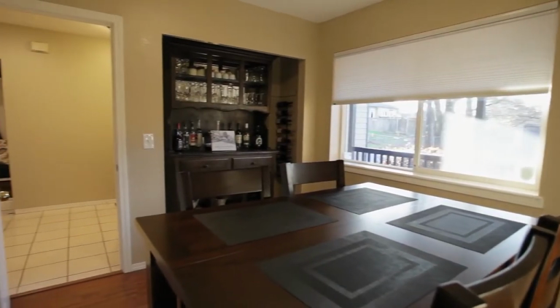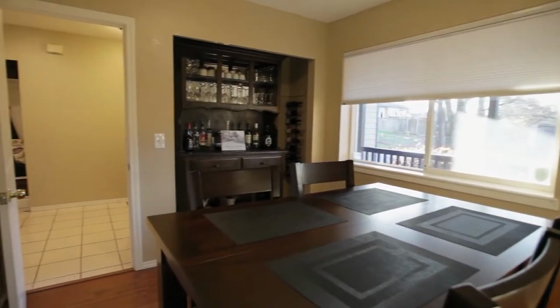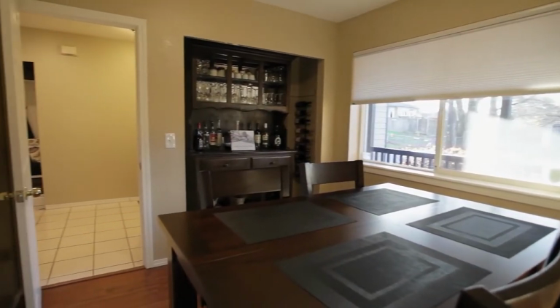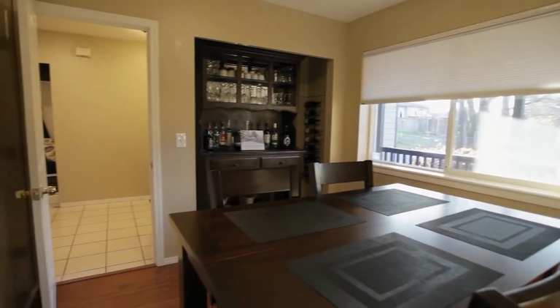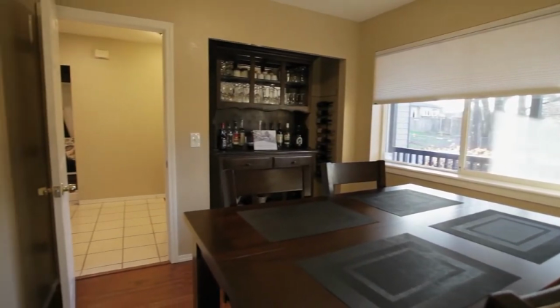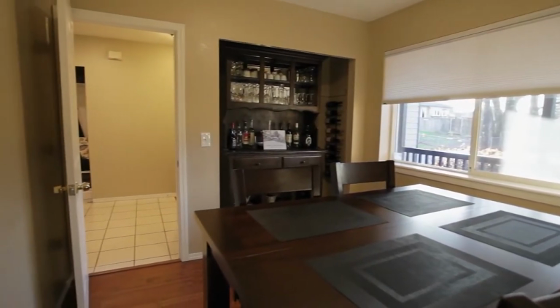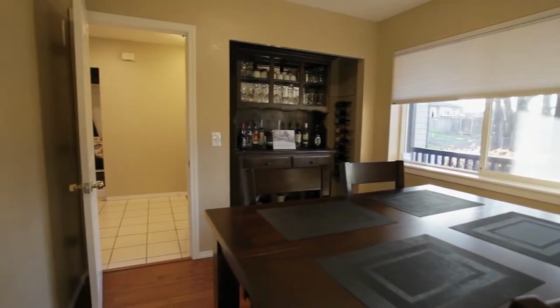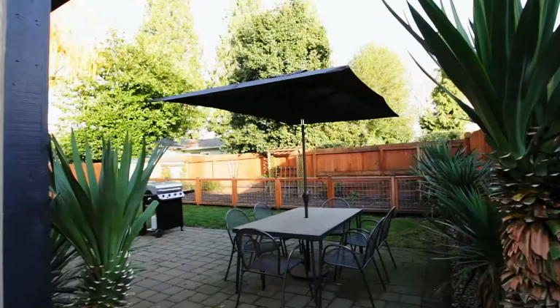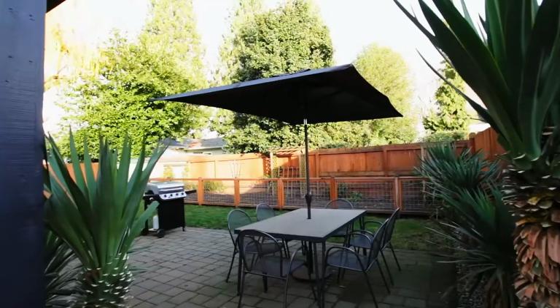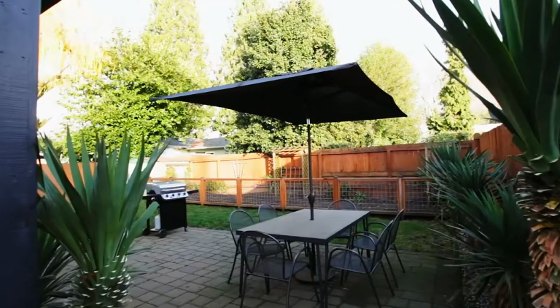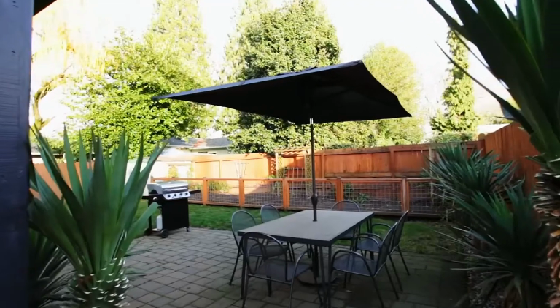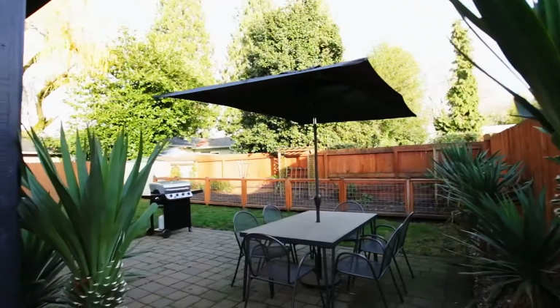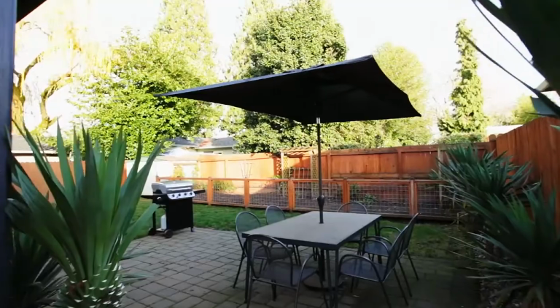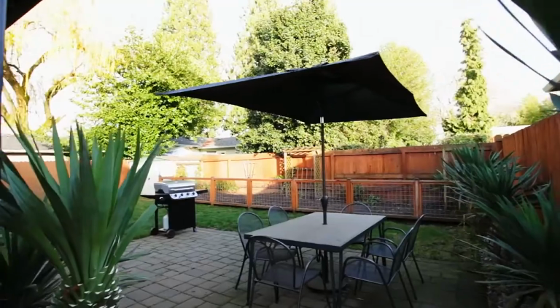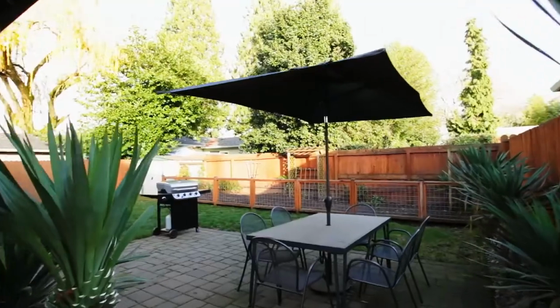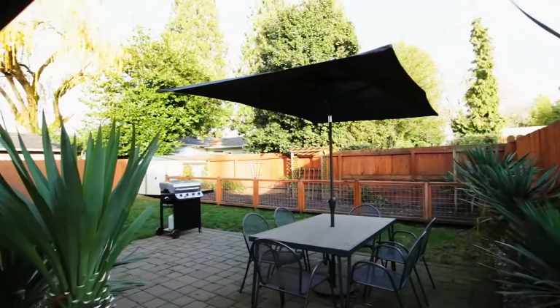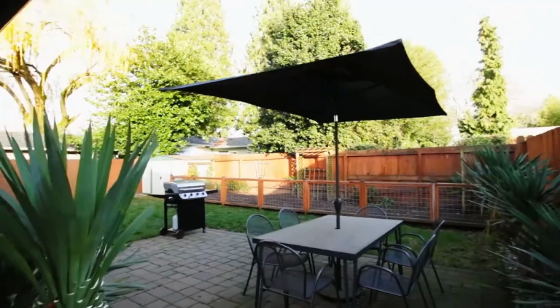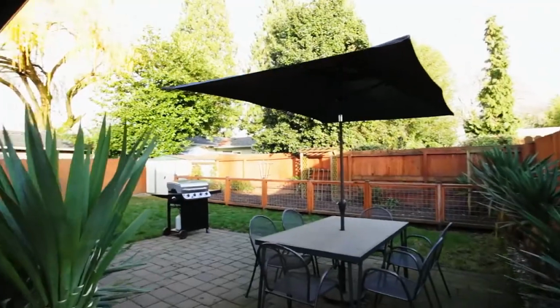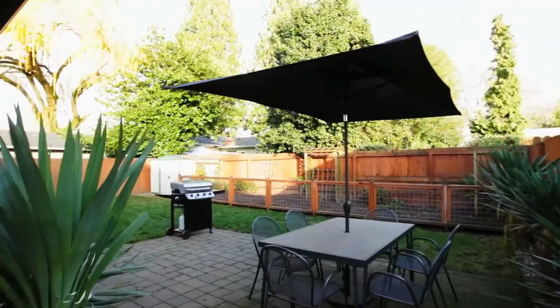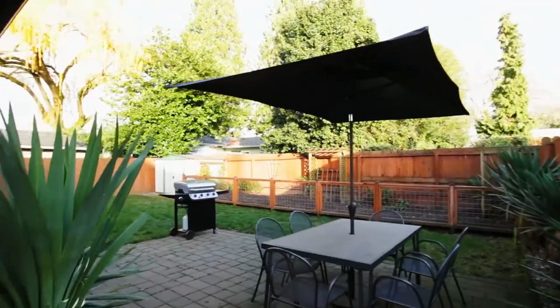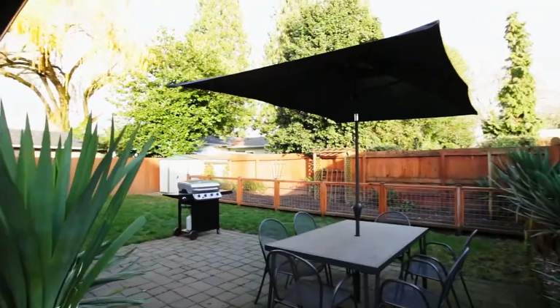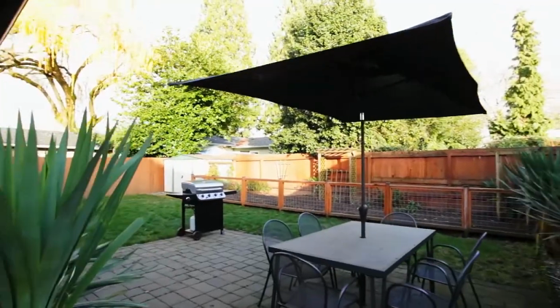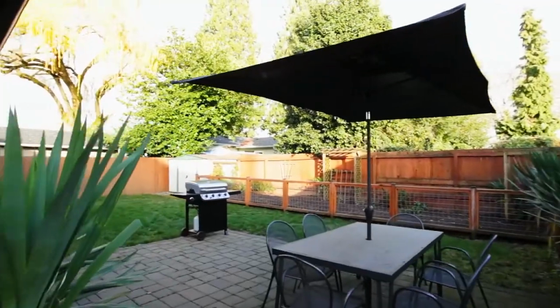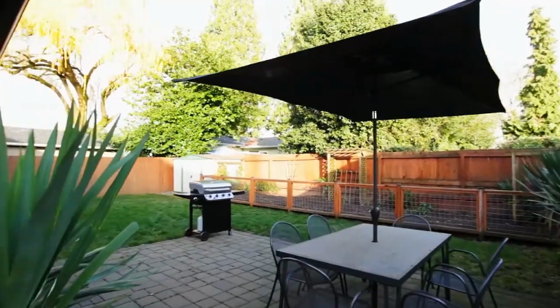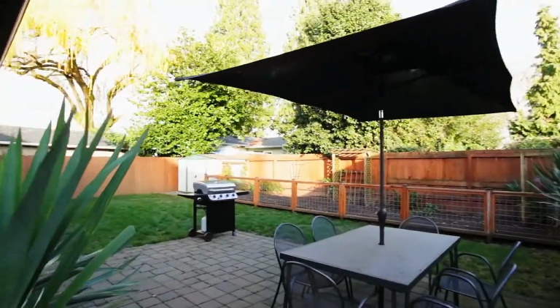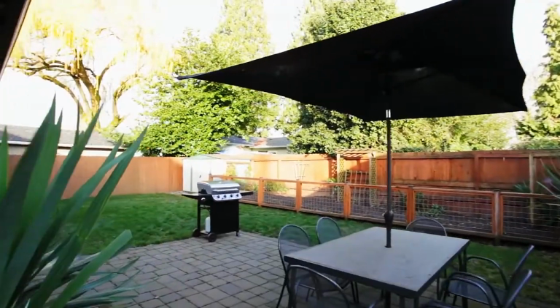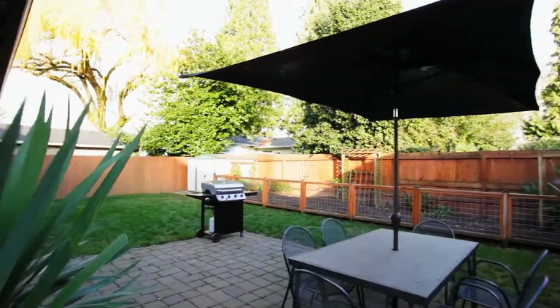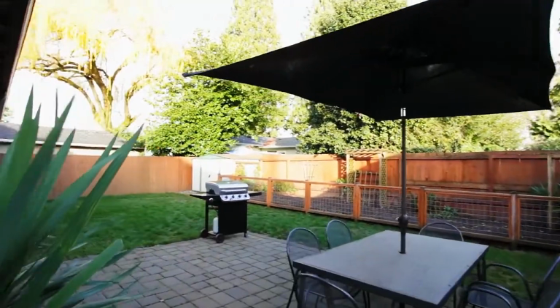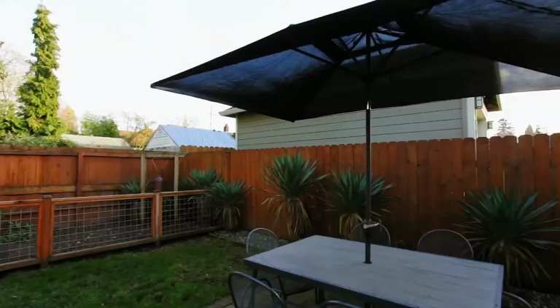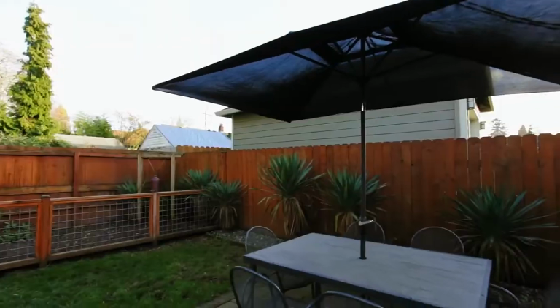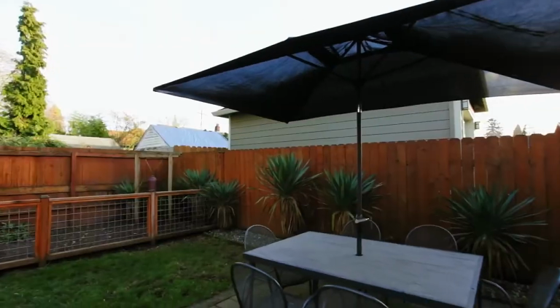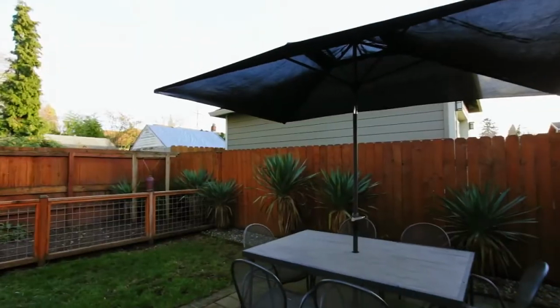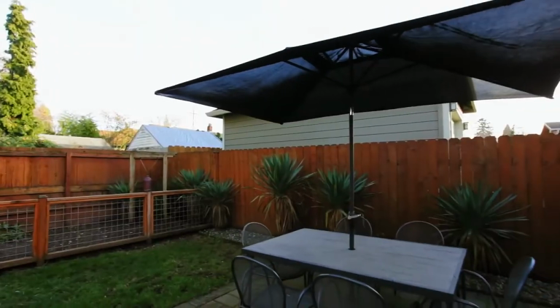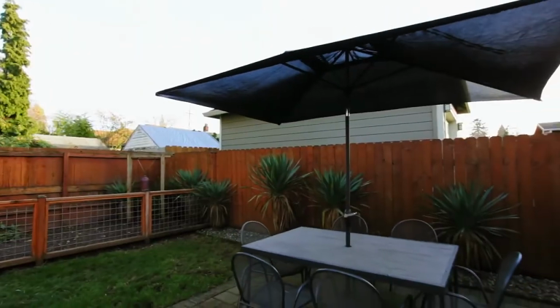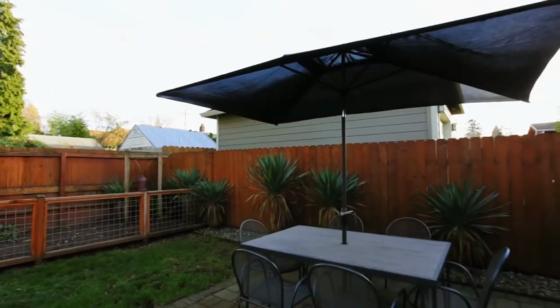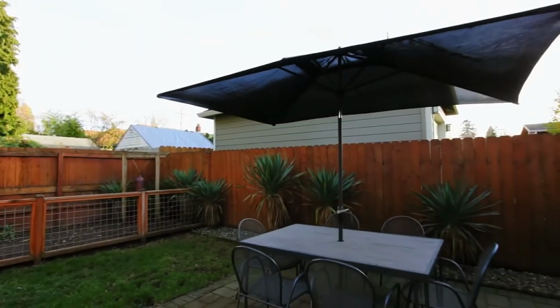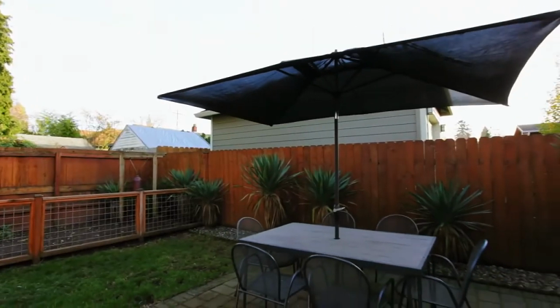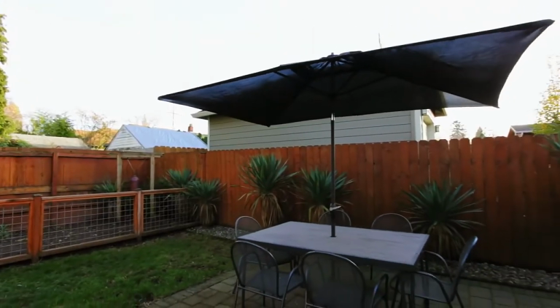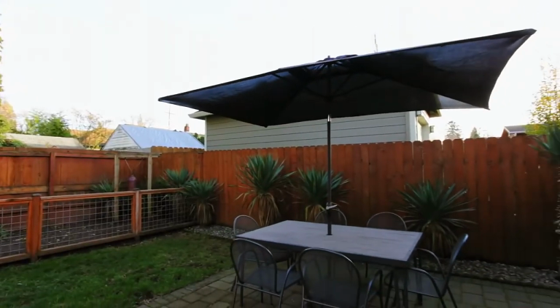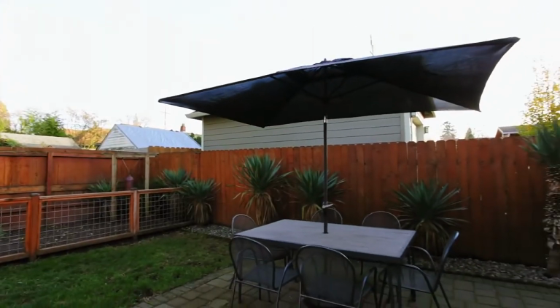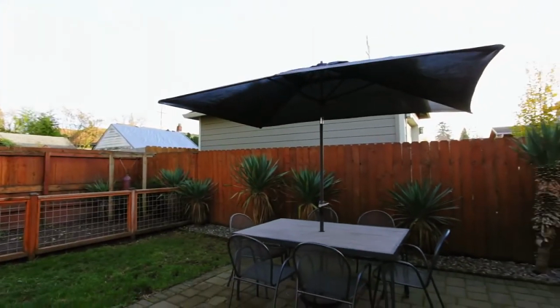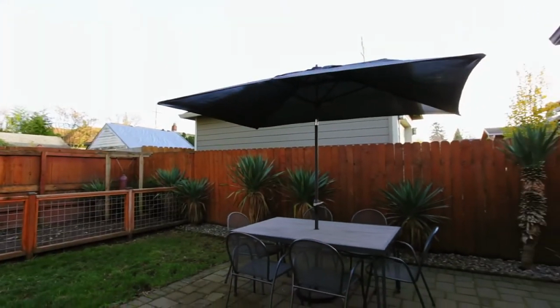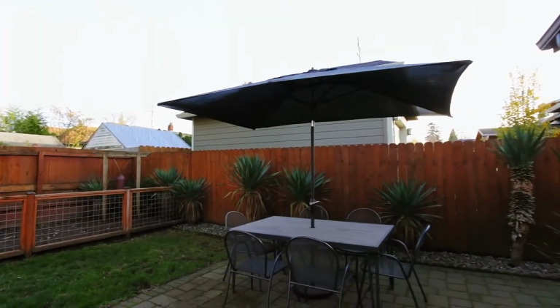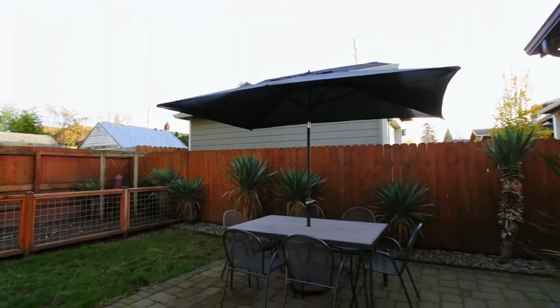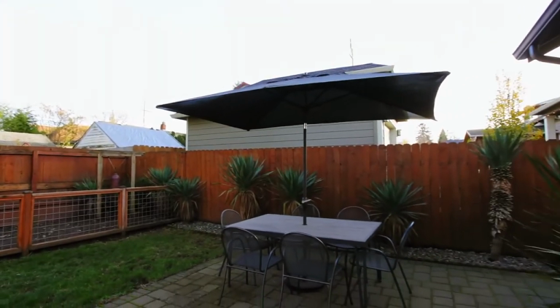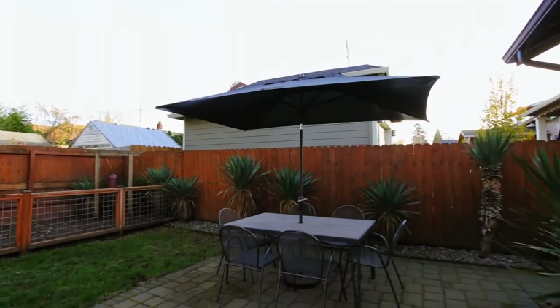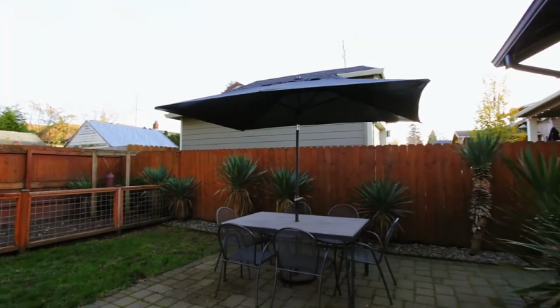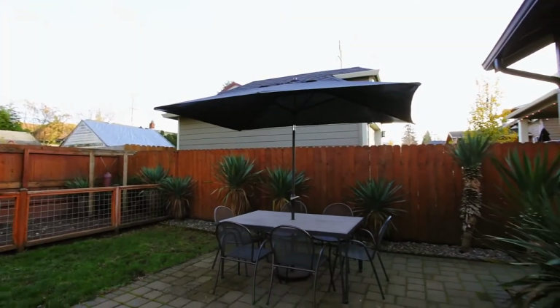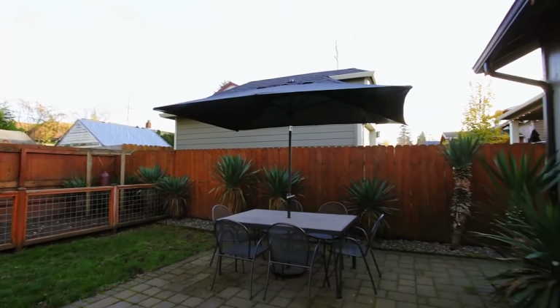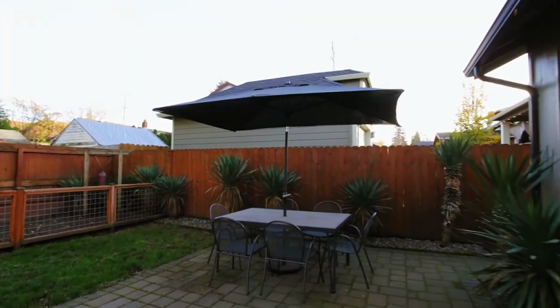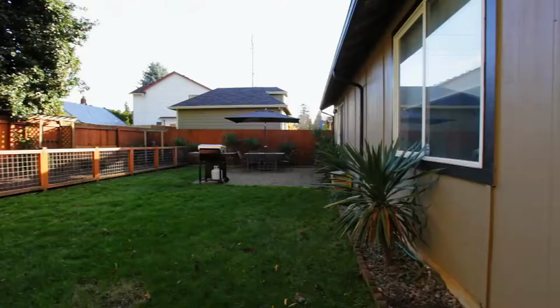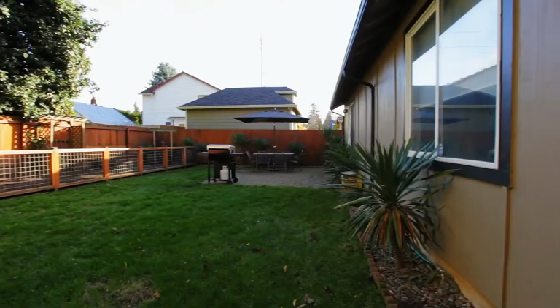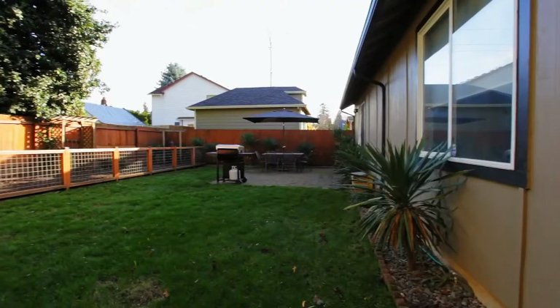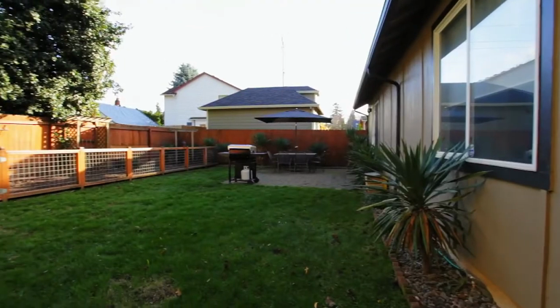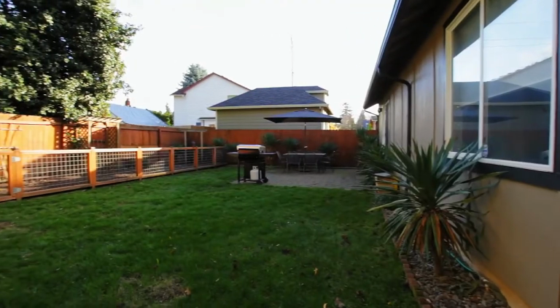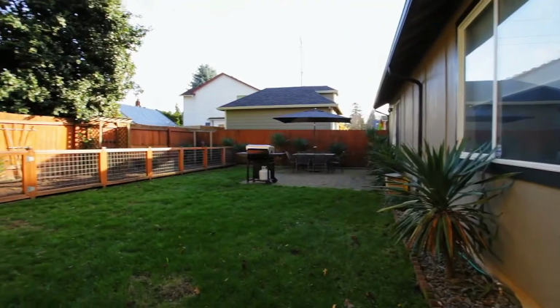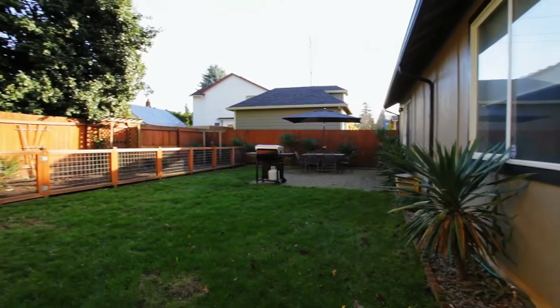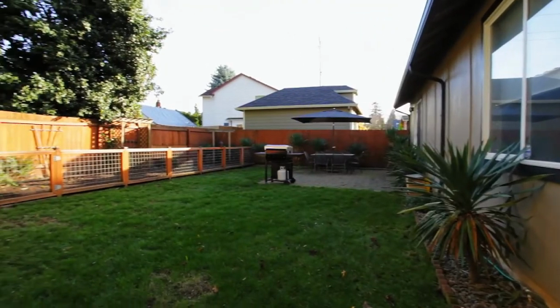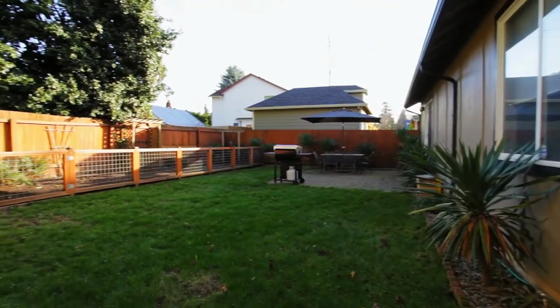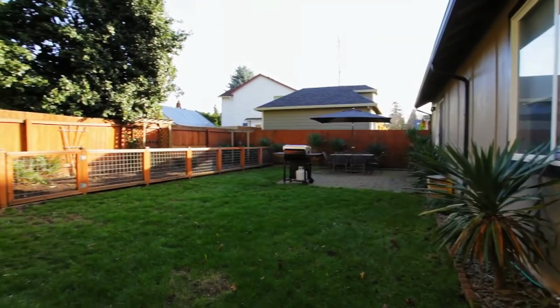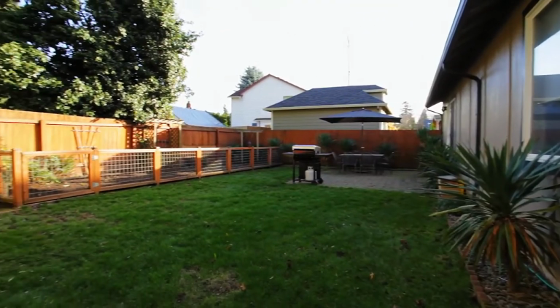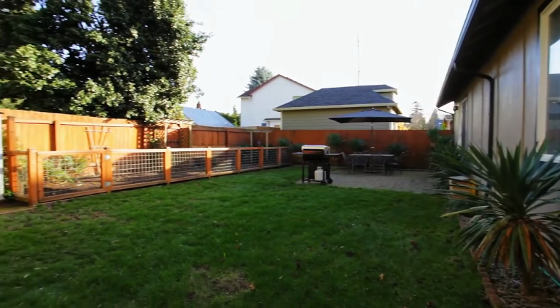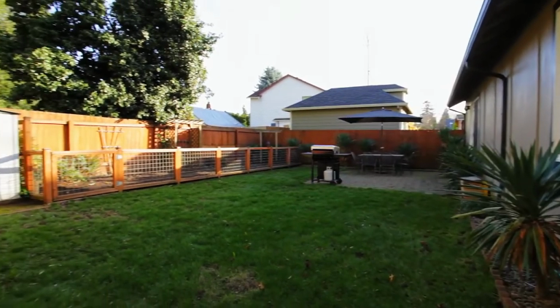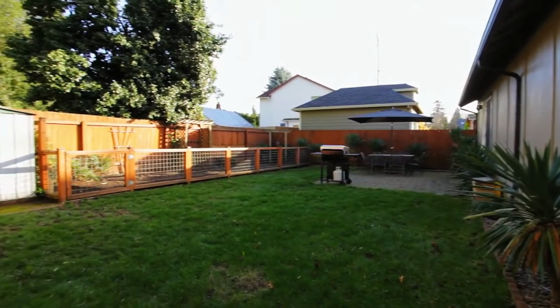You can relax in the private and fenced backyard with an expansive patio, storage shed, and room for your garden.